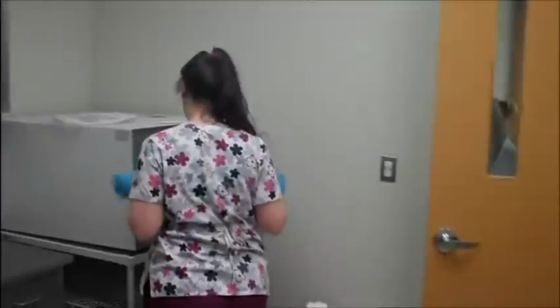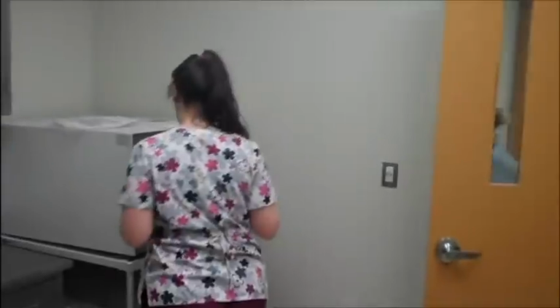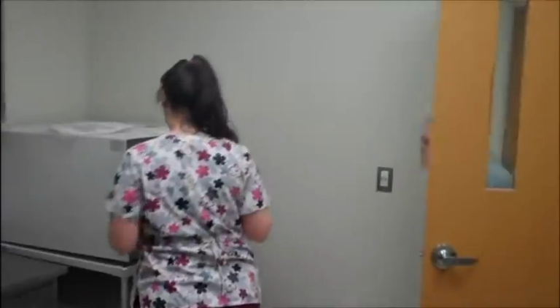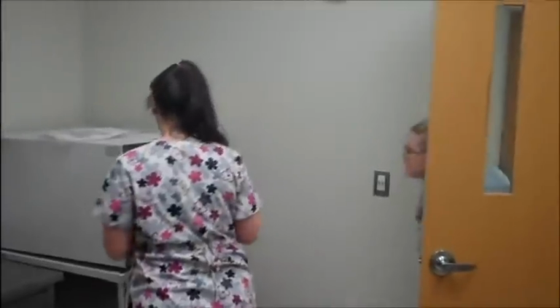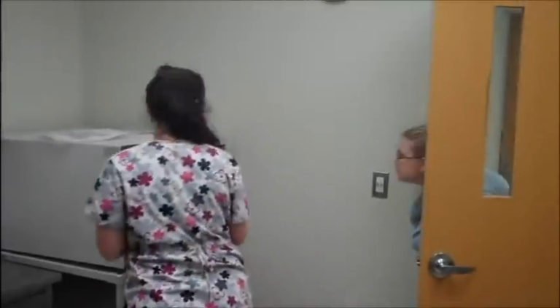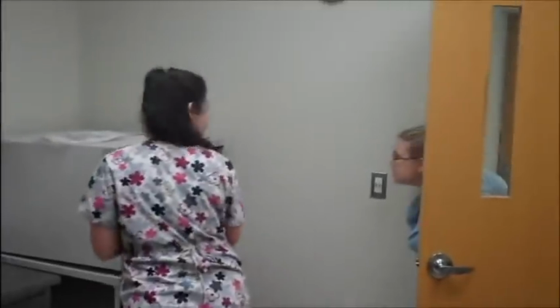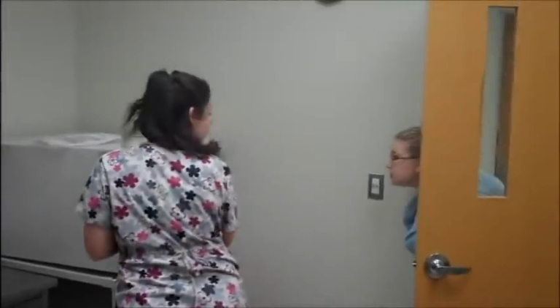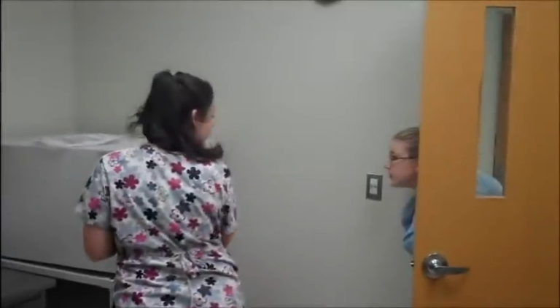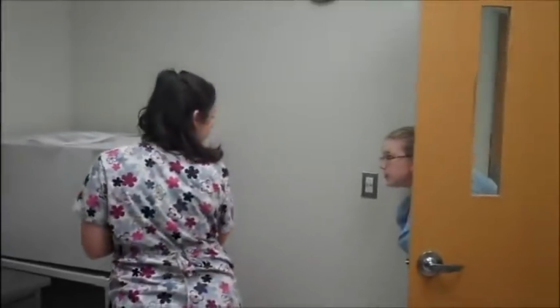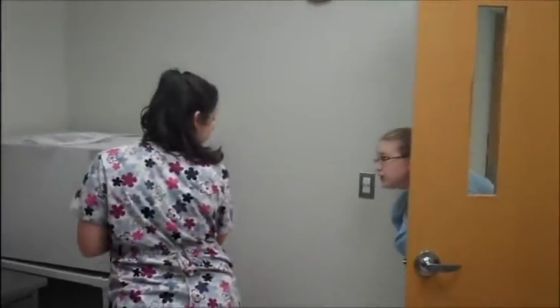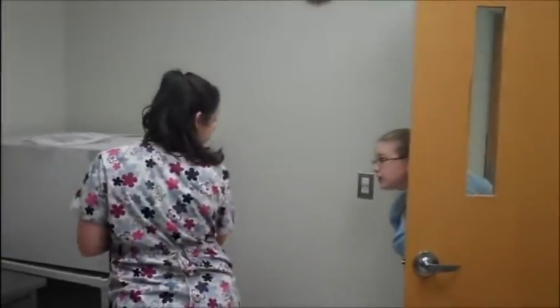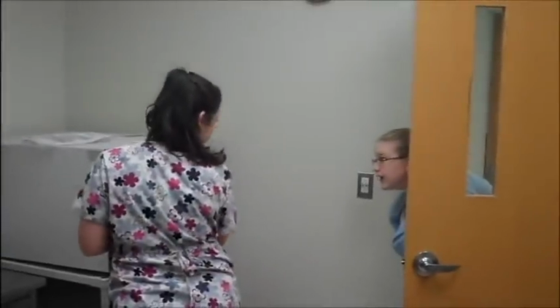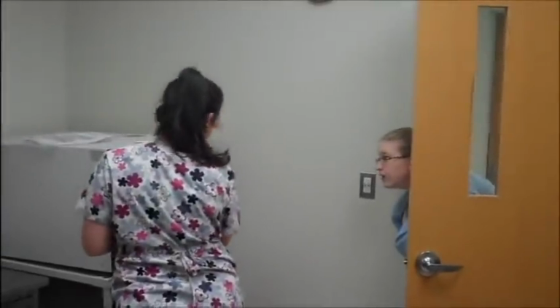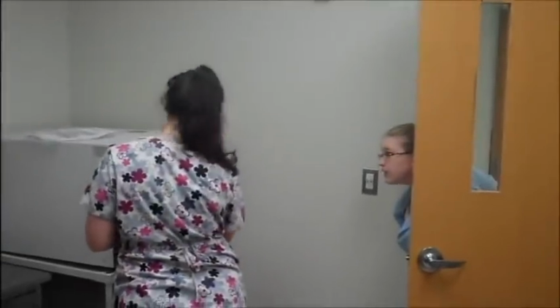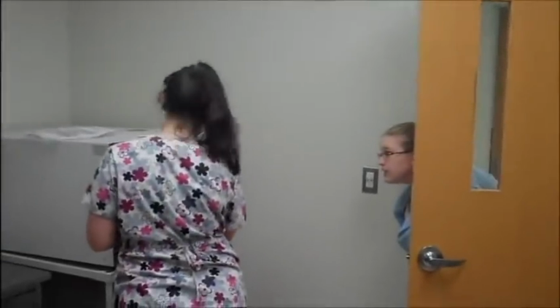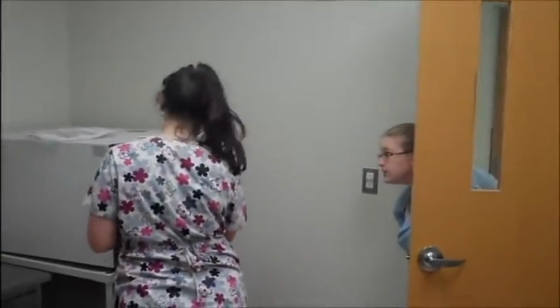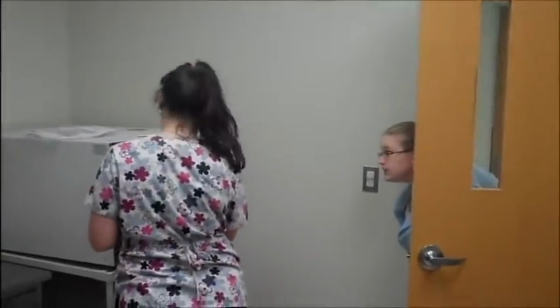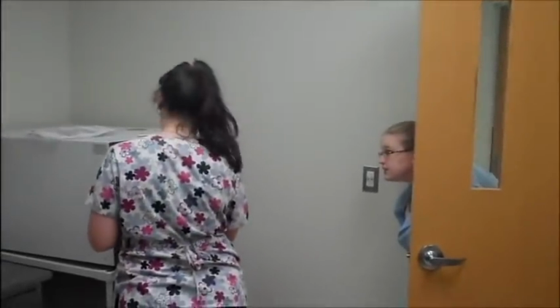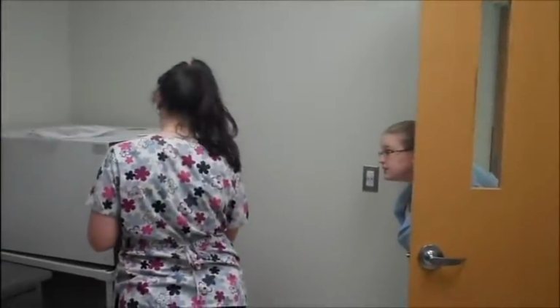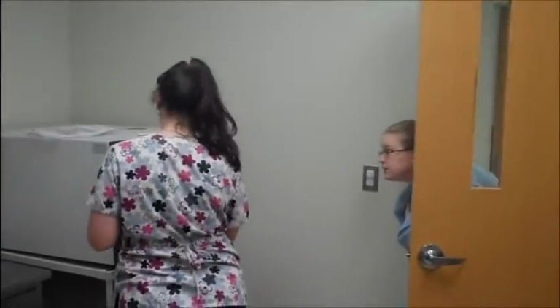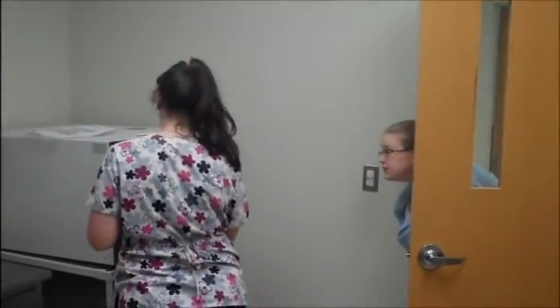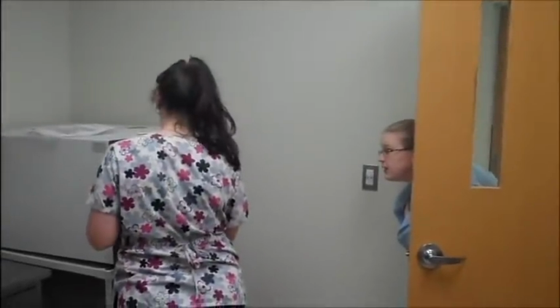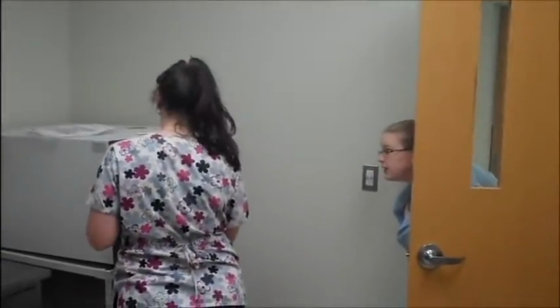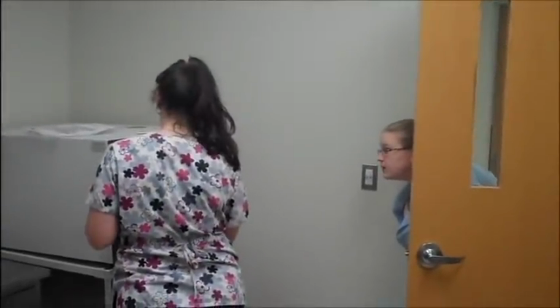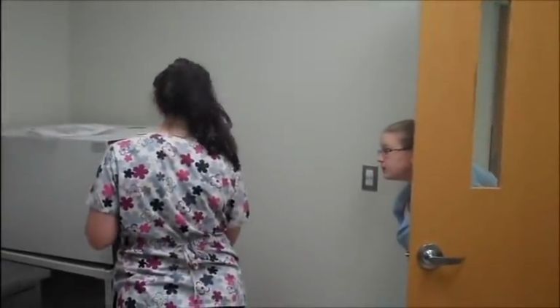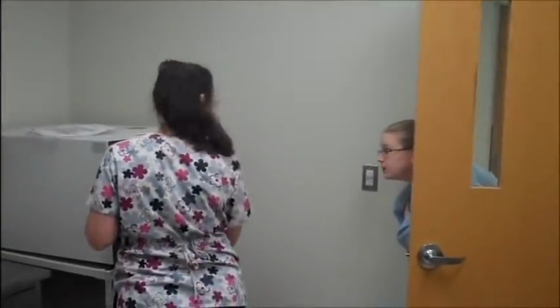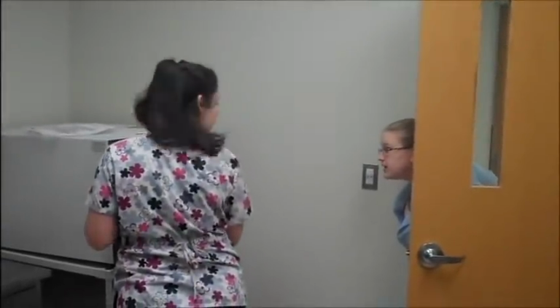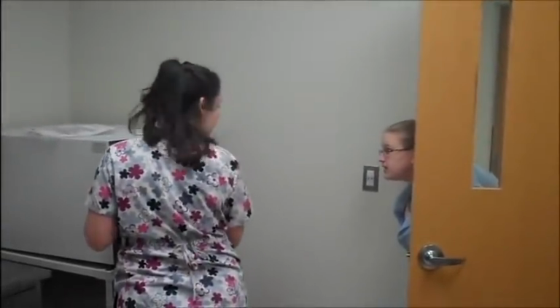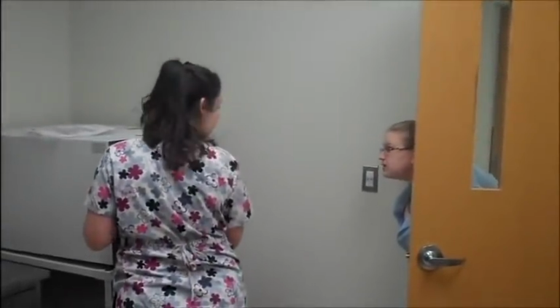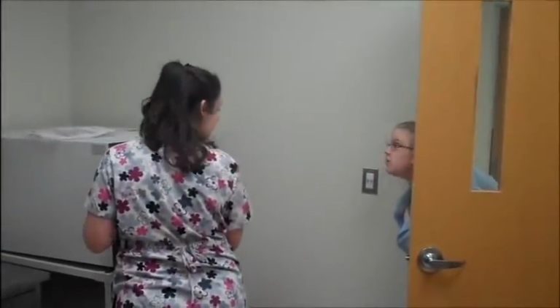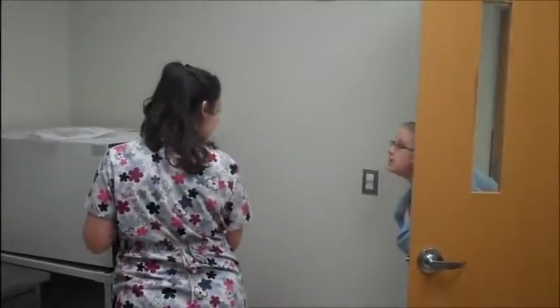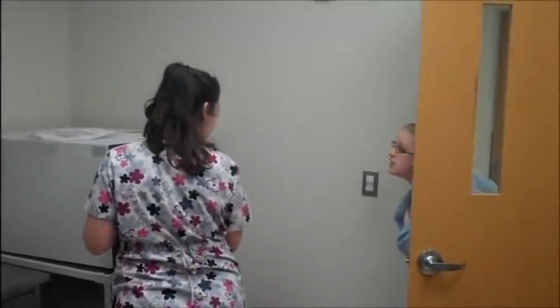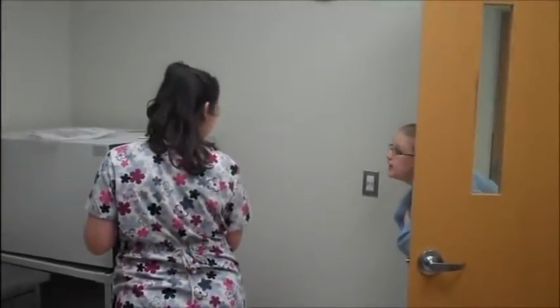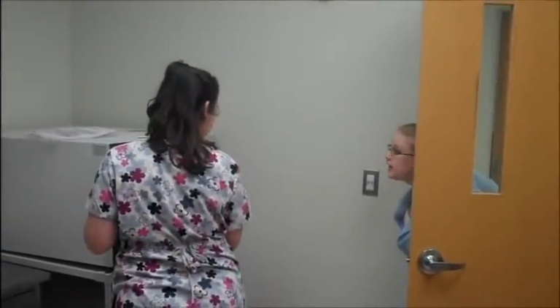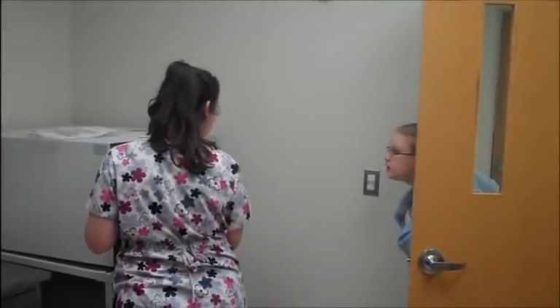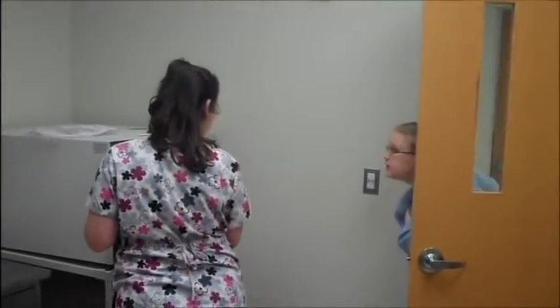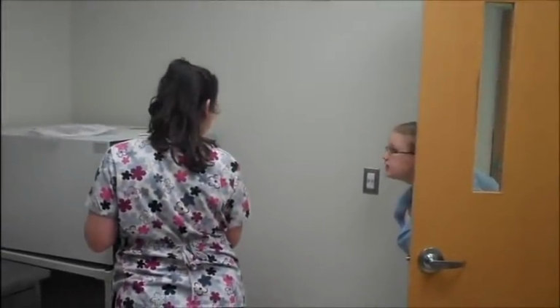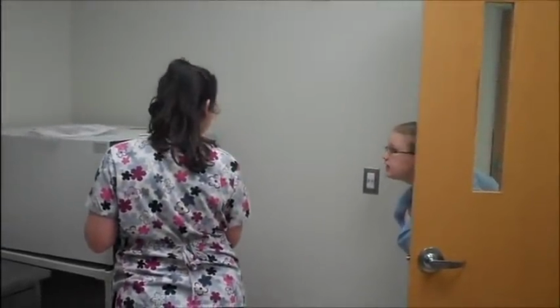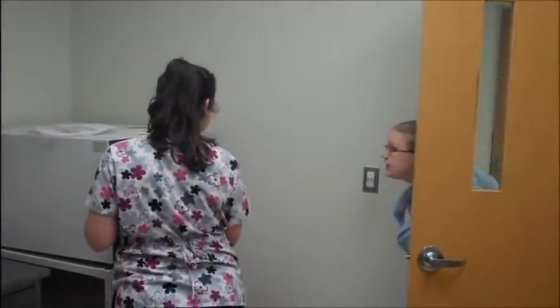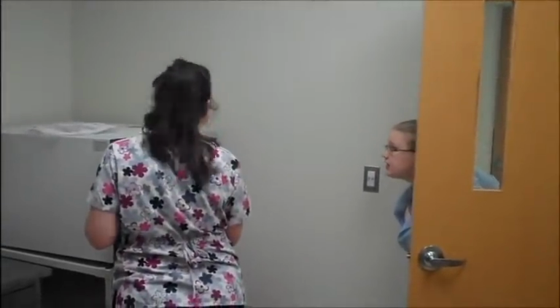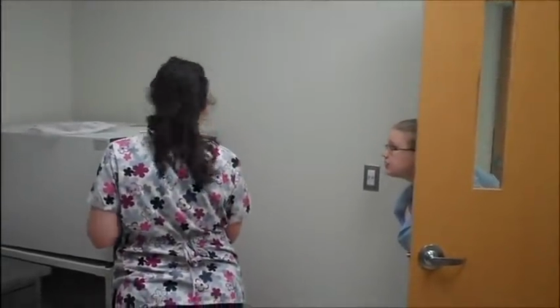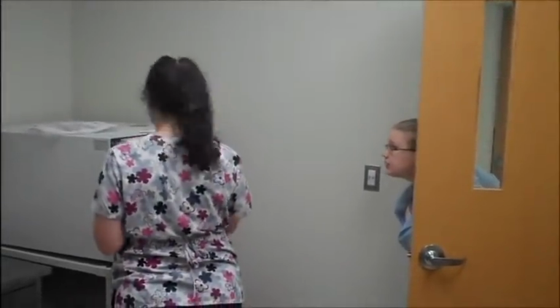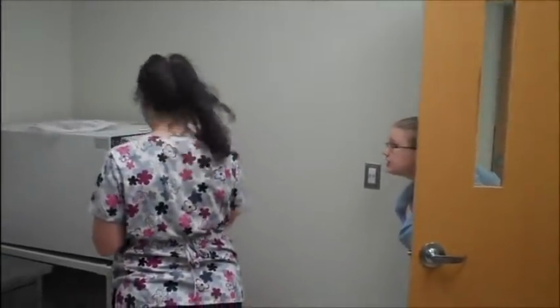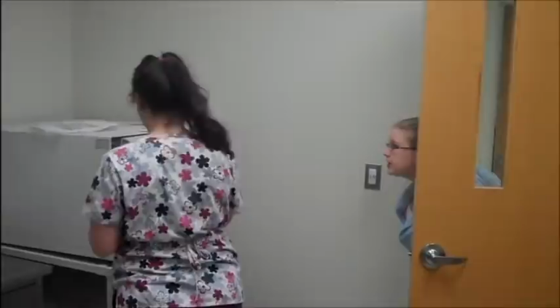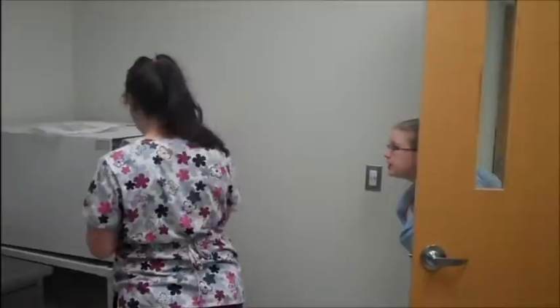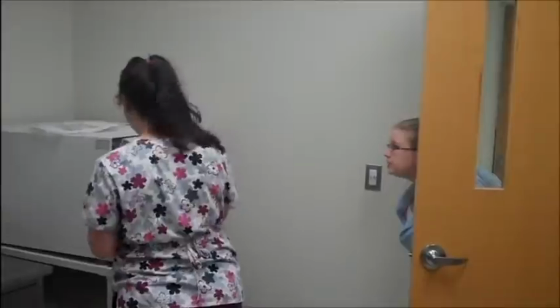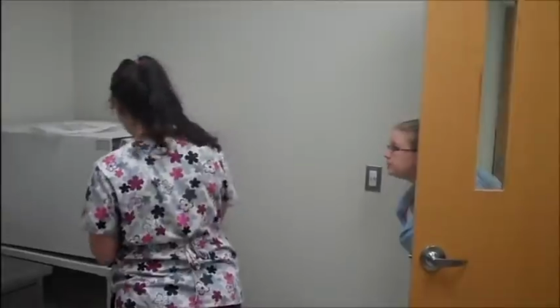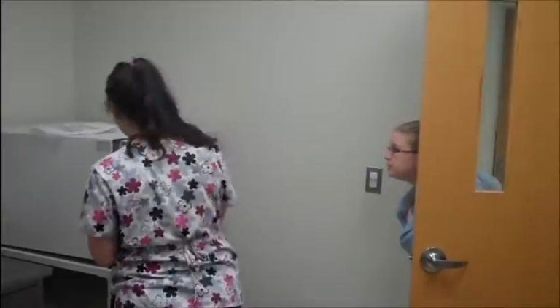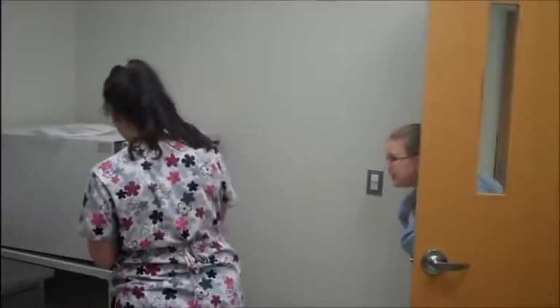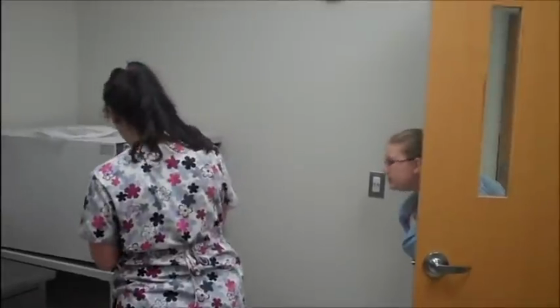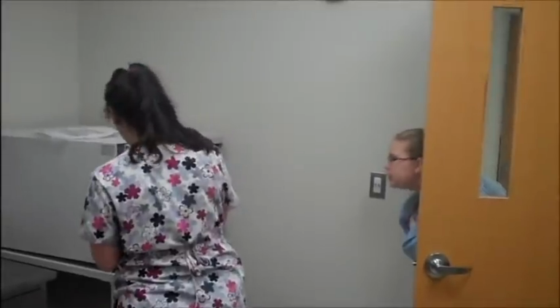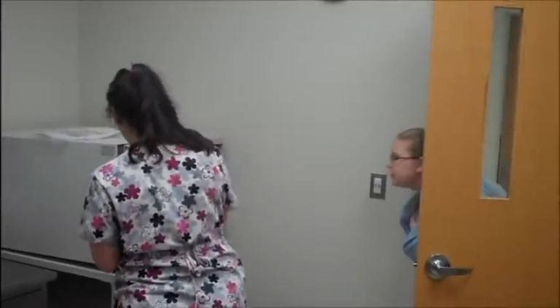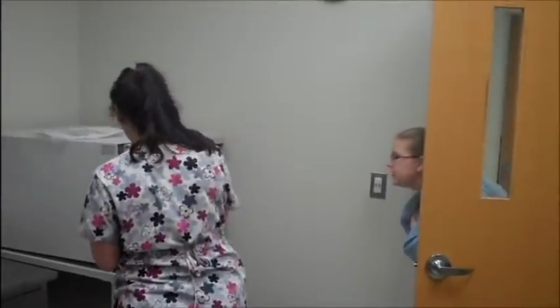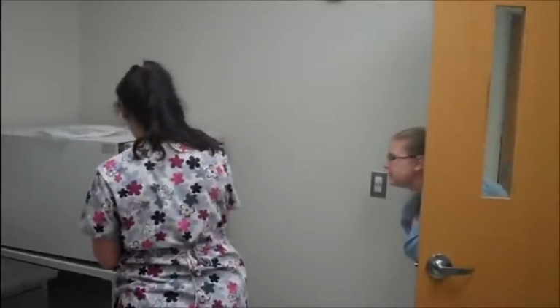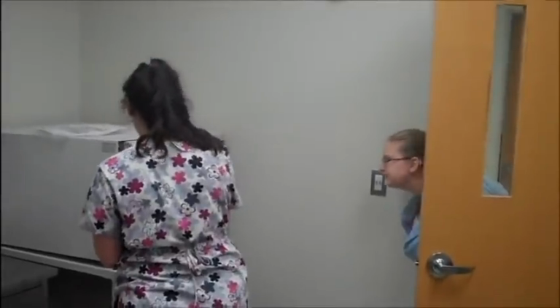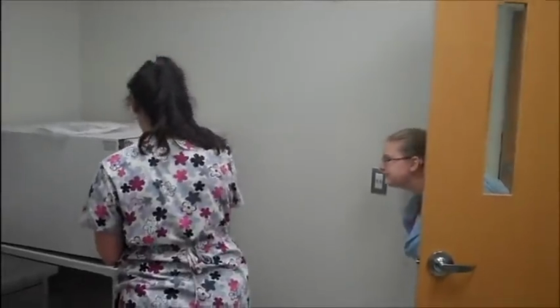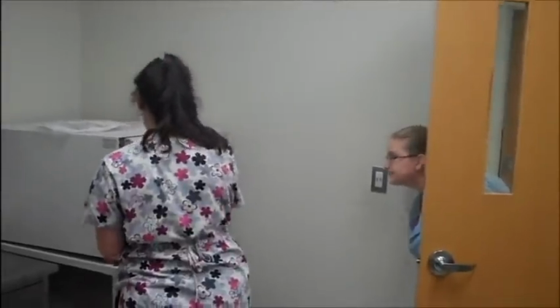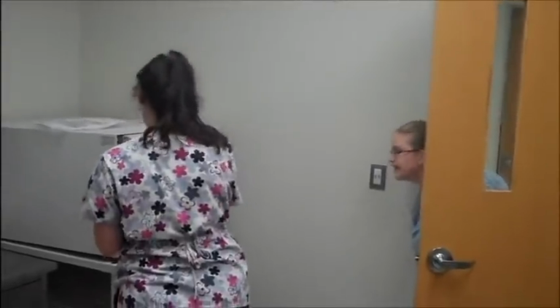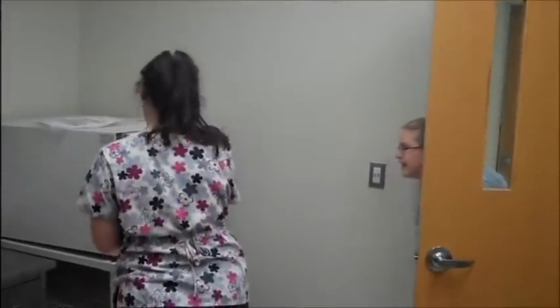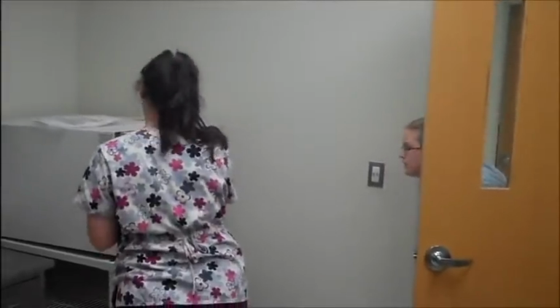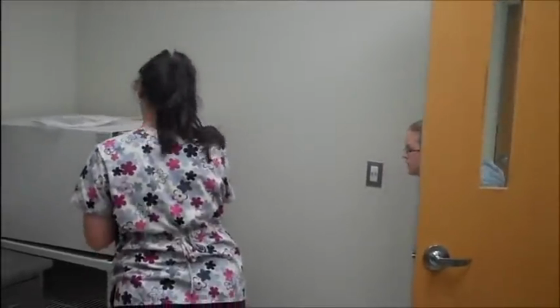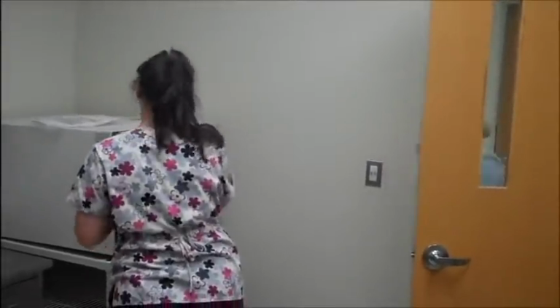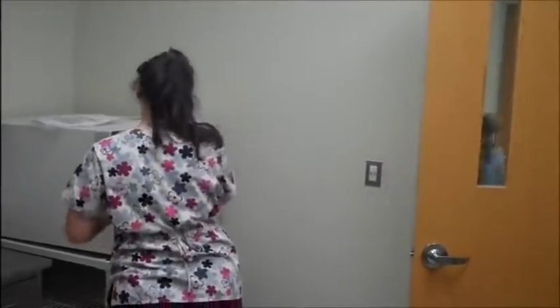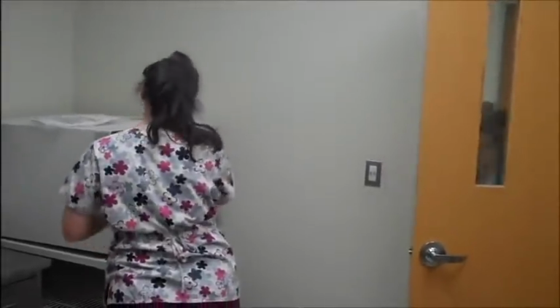Sam, did you remember to get all that rabies form signed so we could send the animal off to the lab you're working on? Yep. Perfect. Thank you. You're welcome.